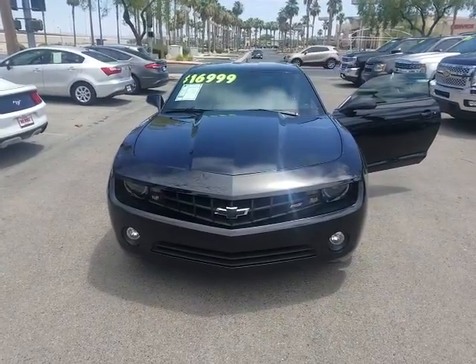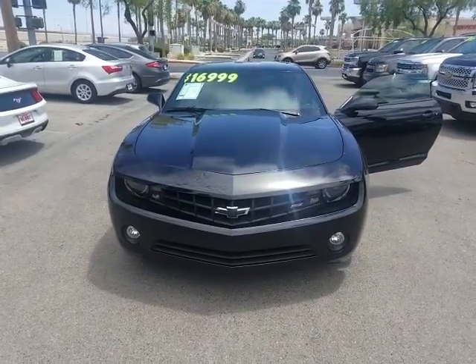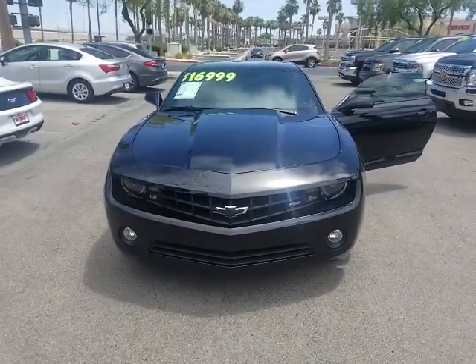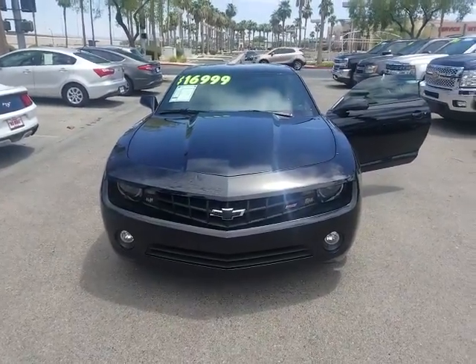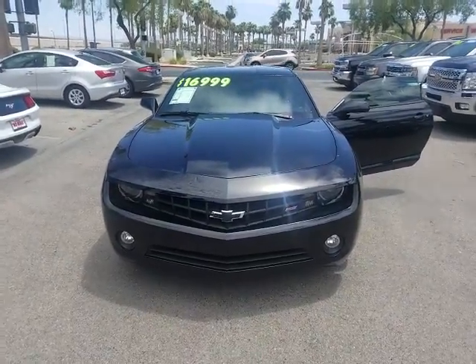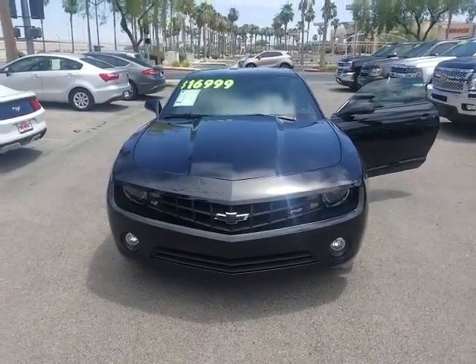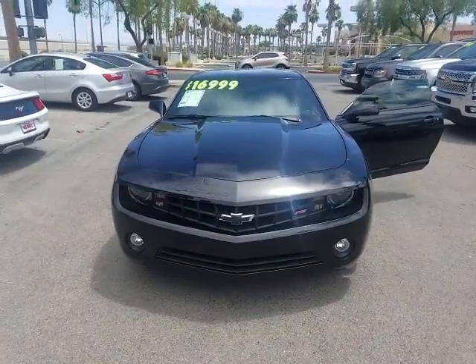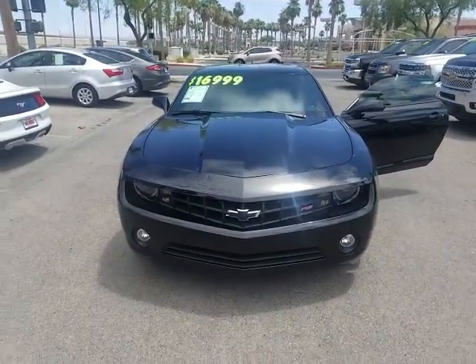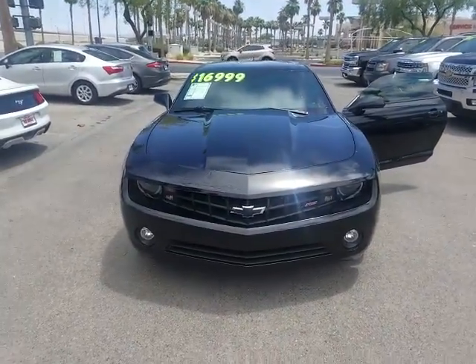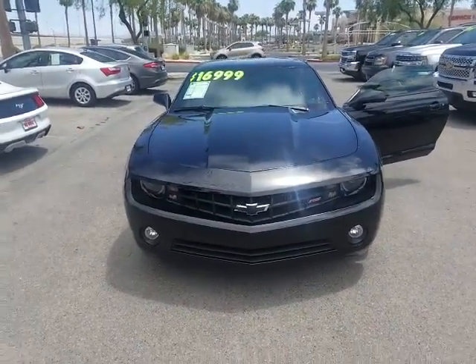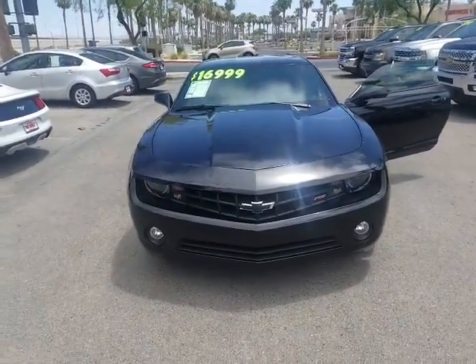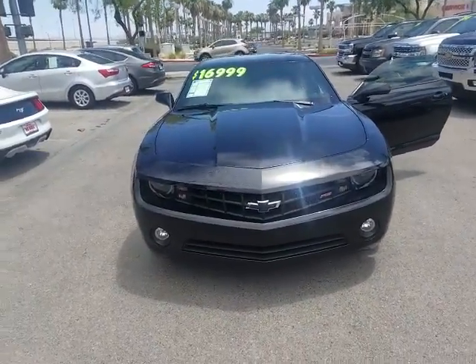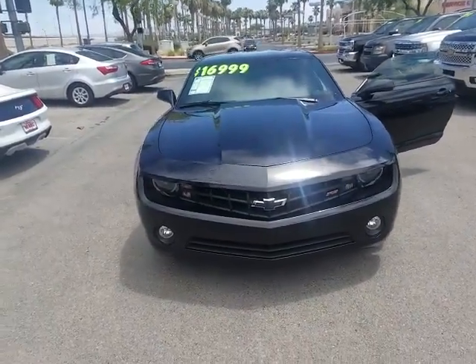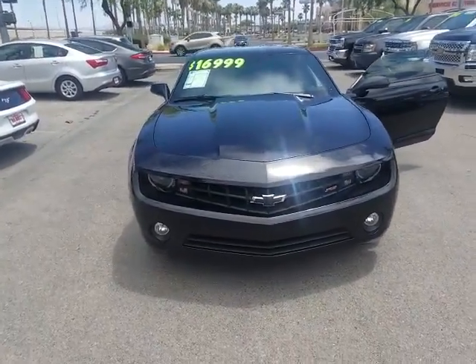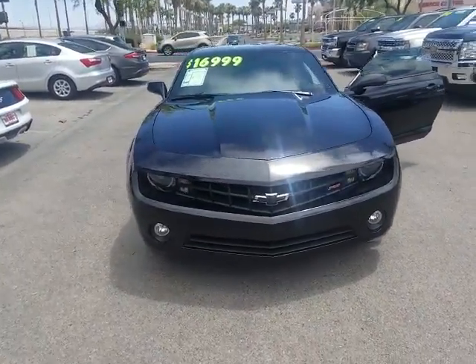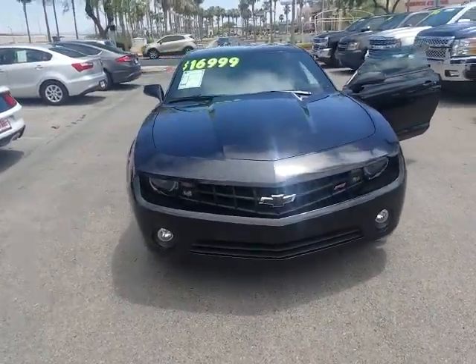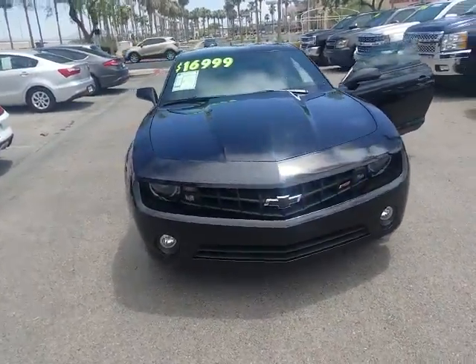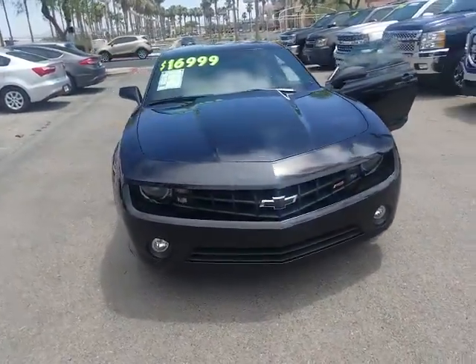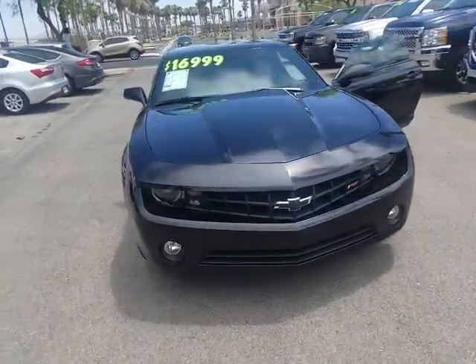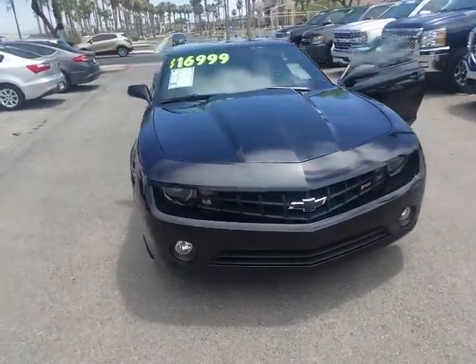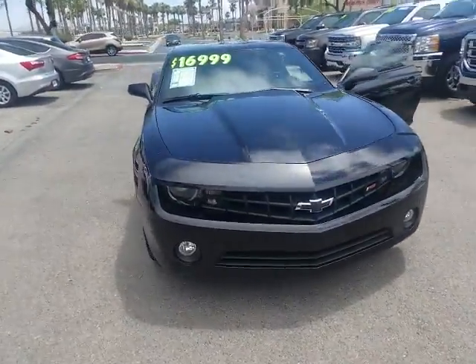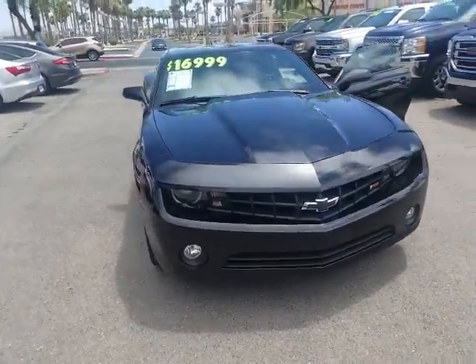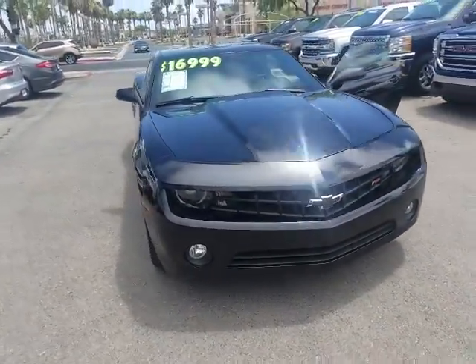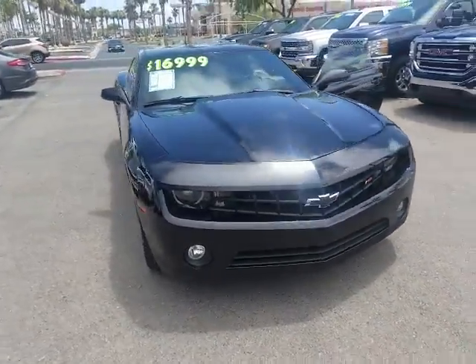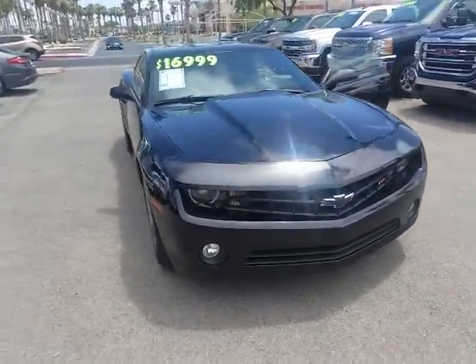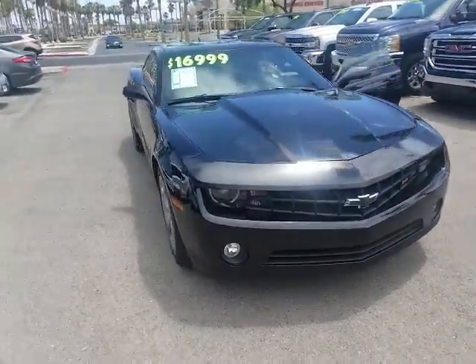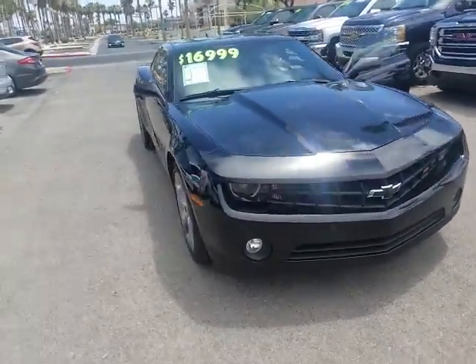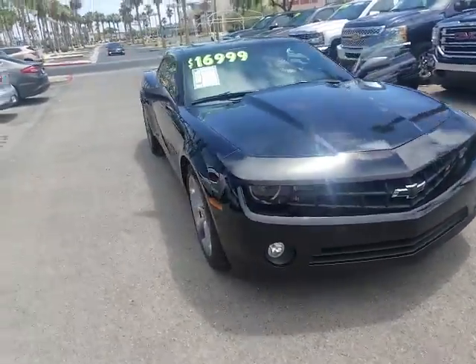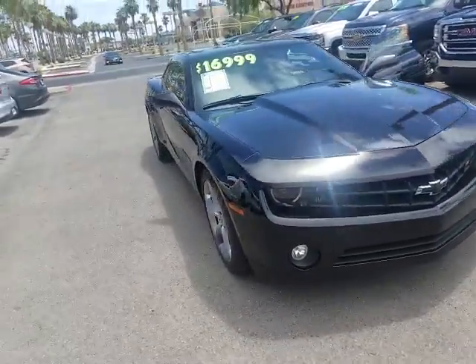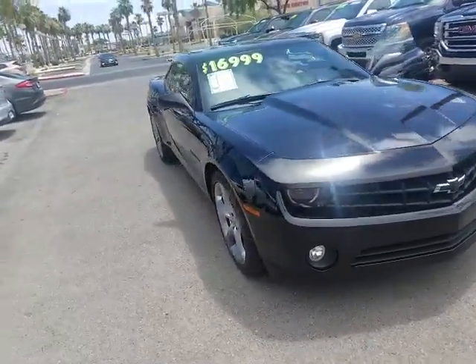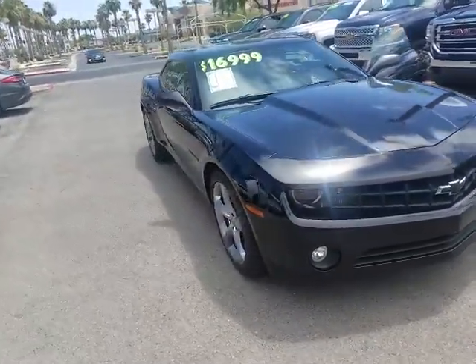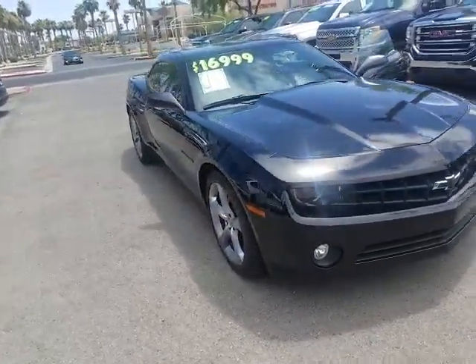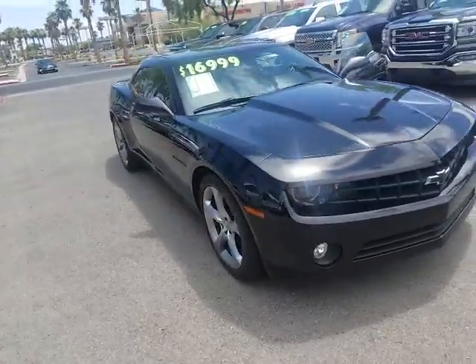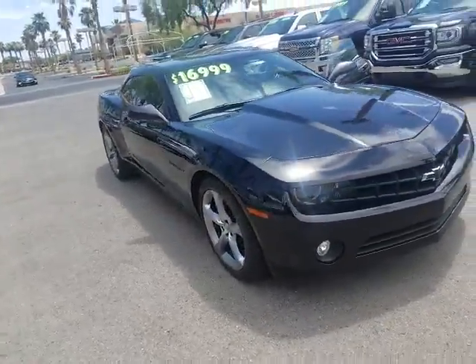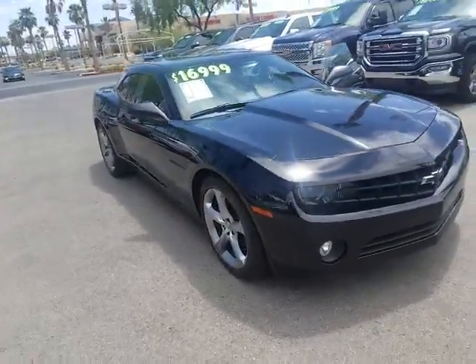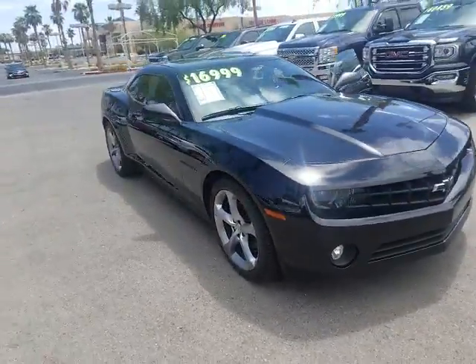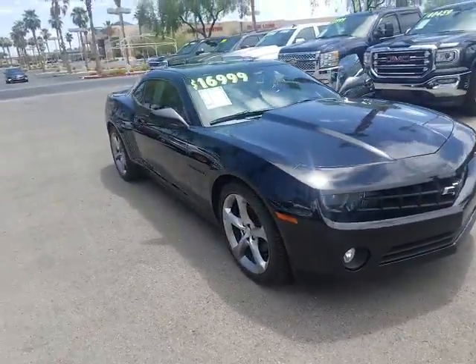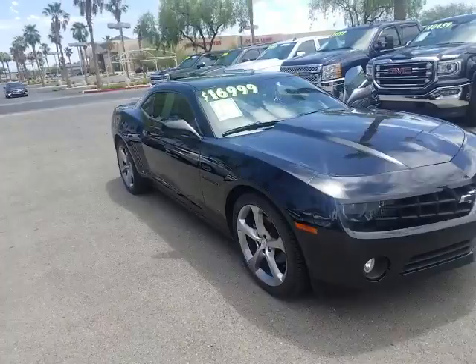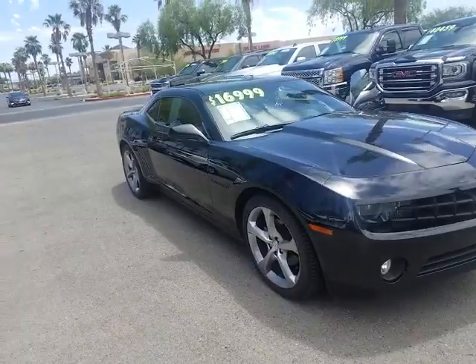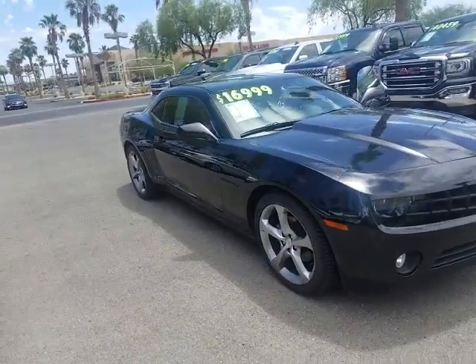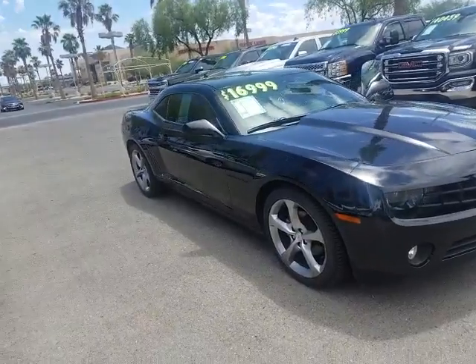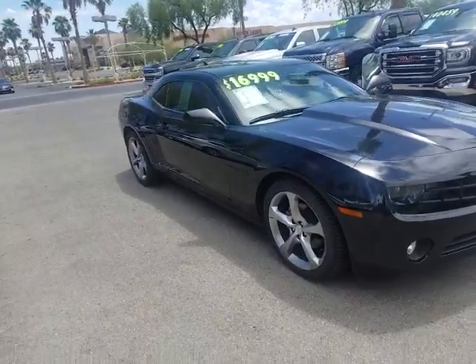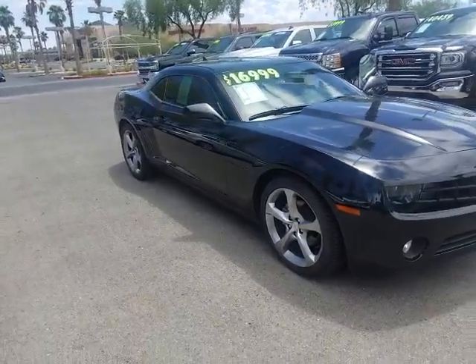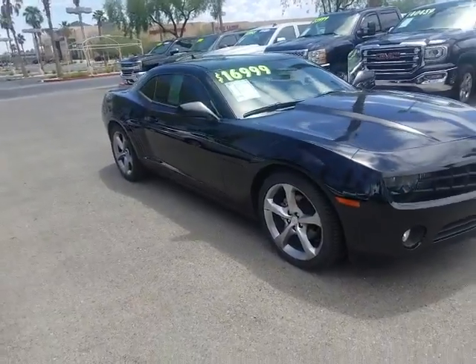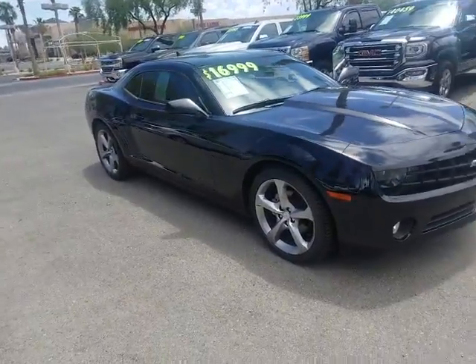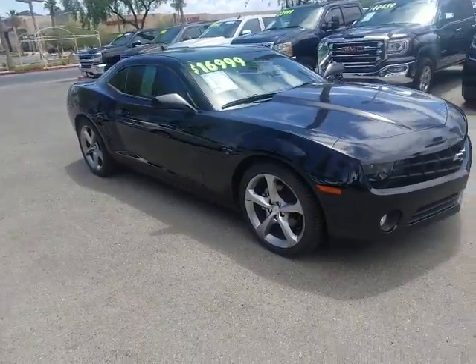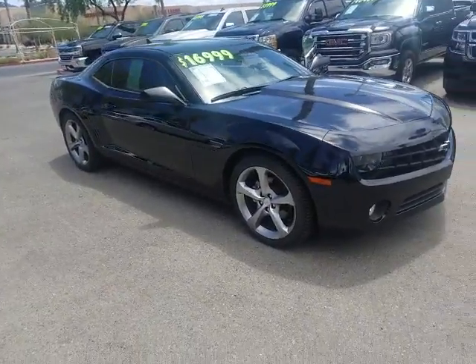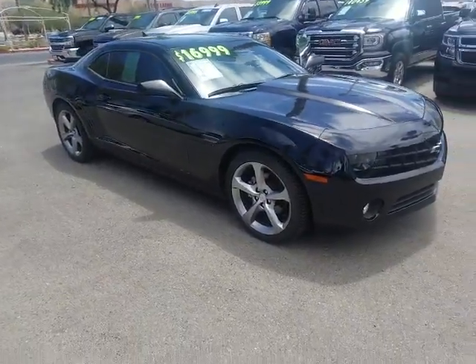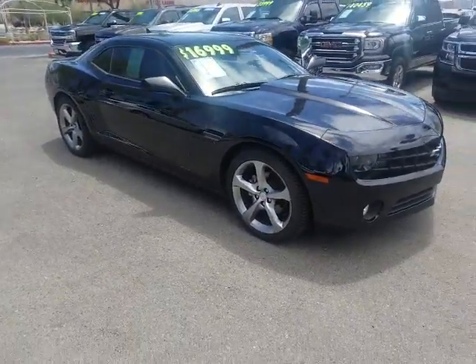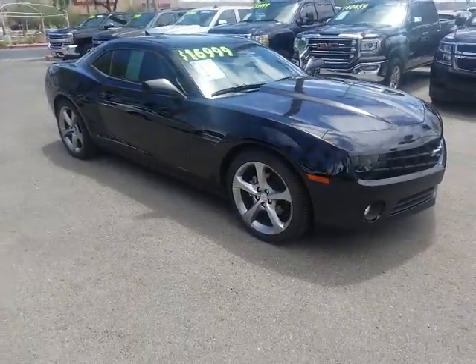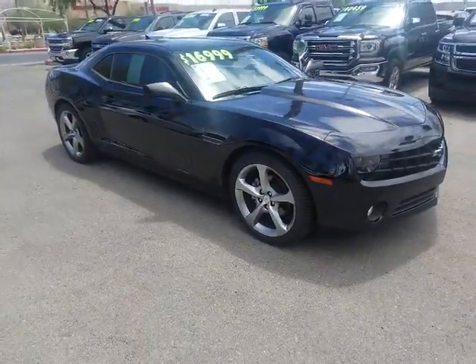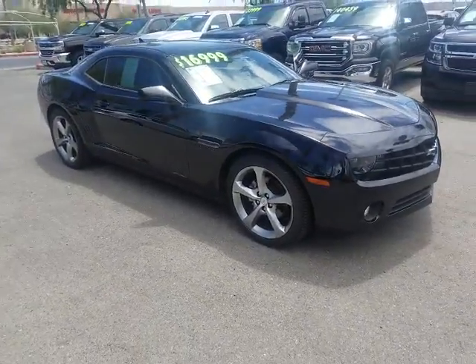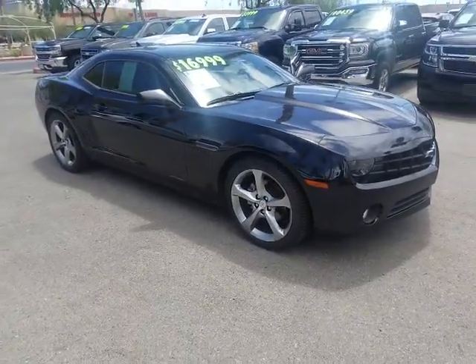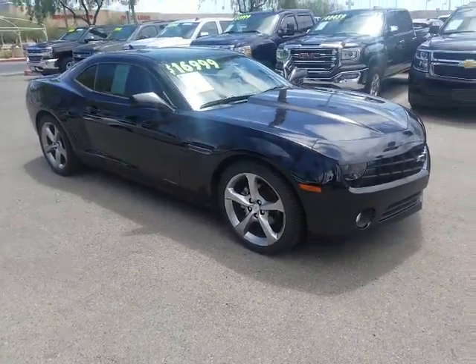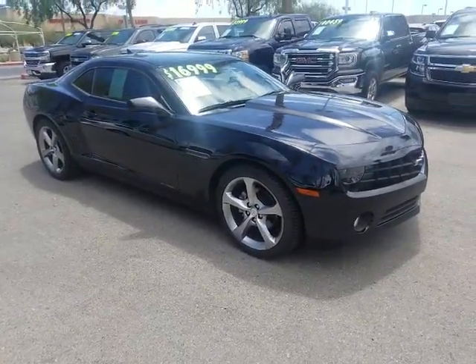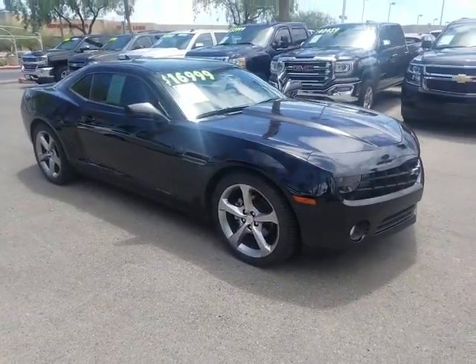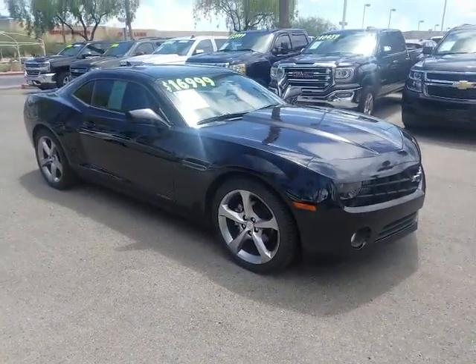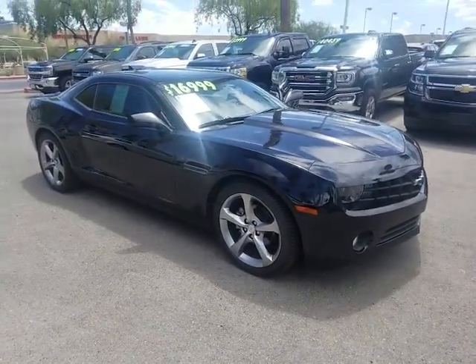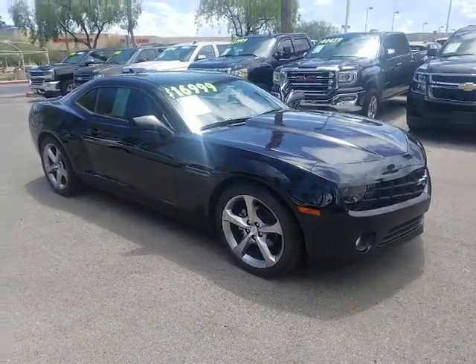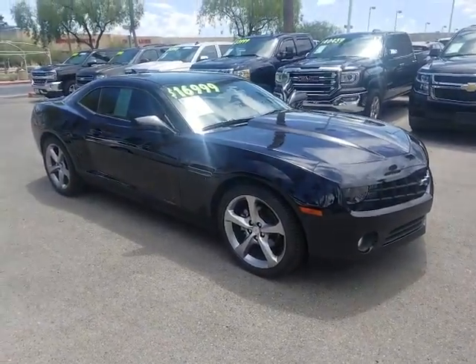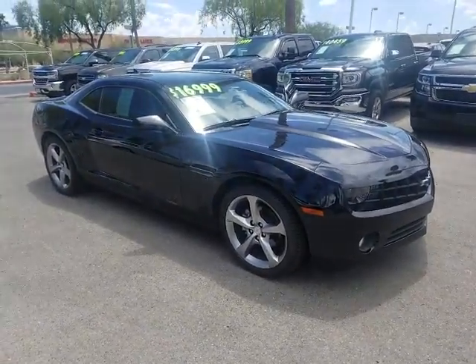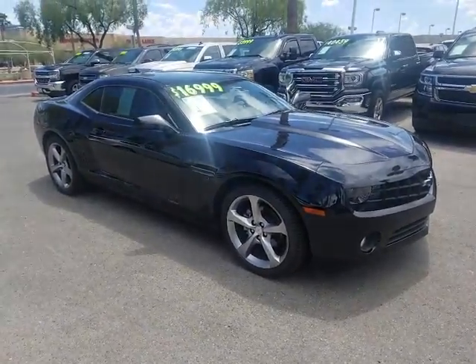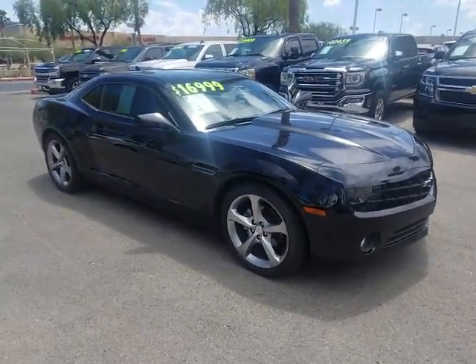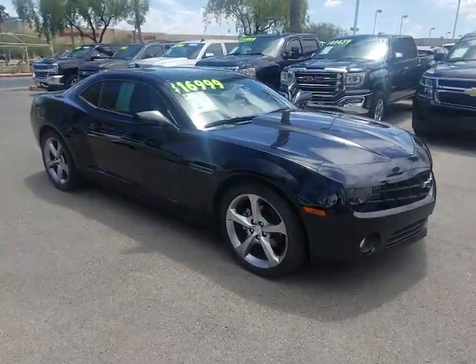Dijon here at the Earnhardt Buick GMC on Centennial. Edith has asked me to make a video for you for this Camaro.